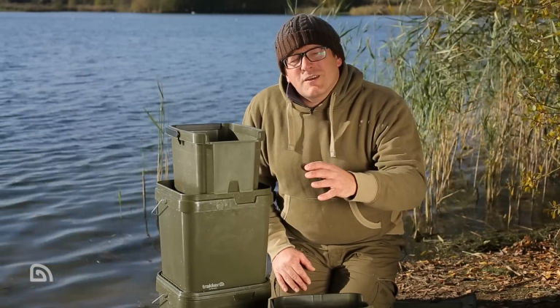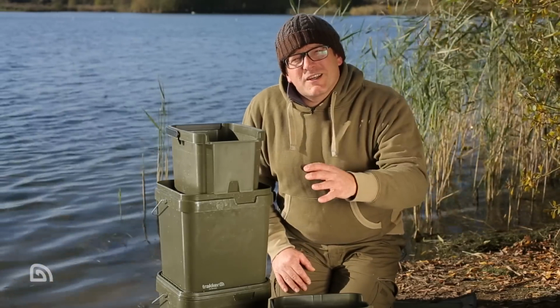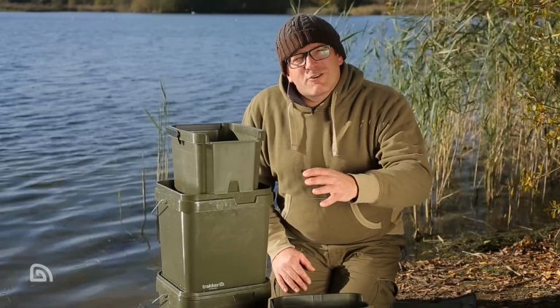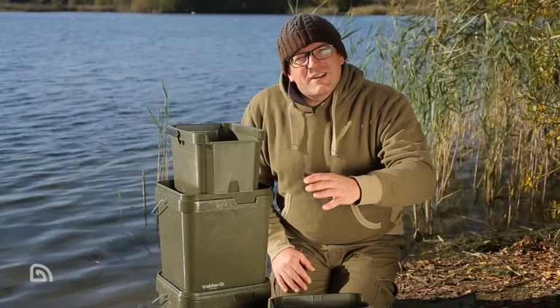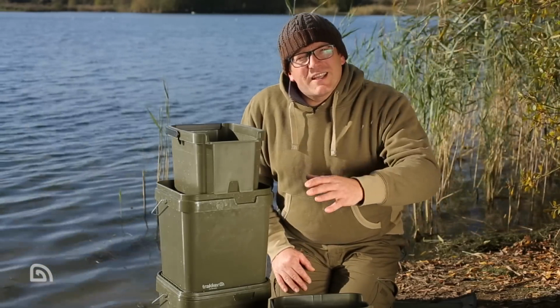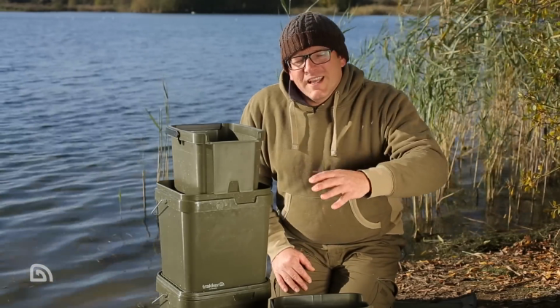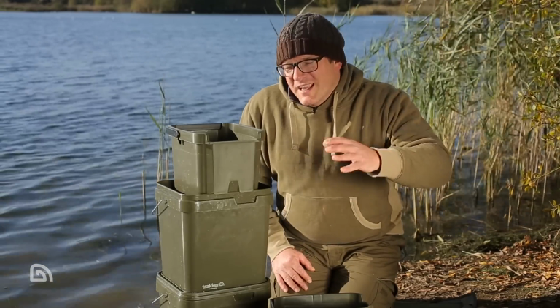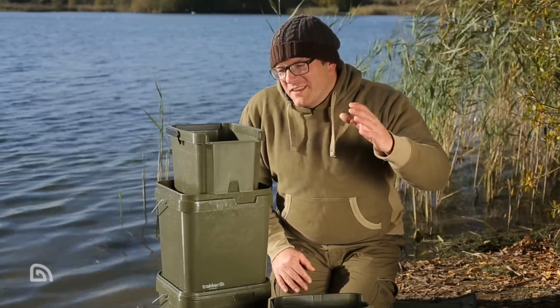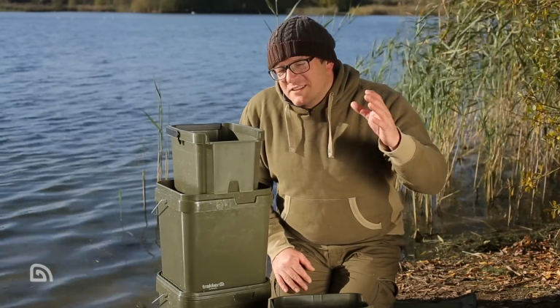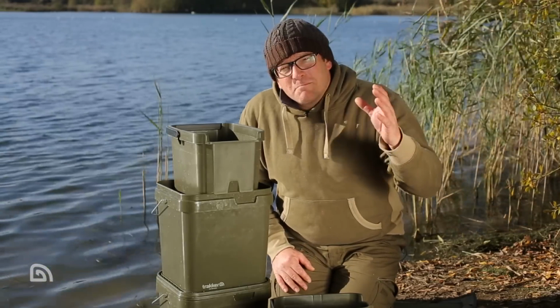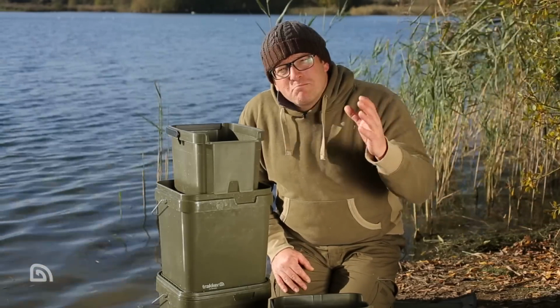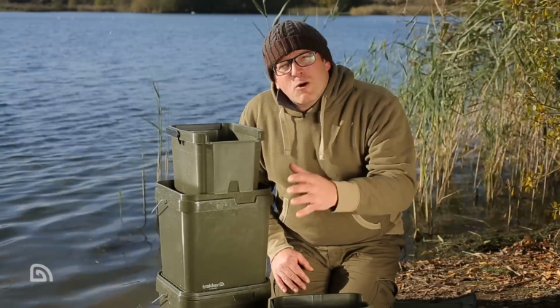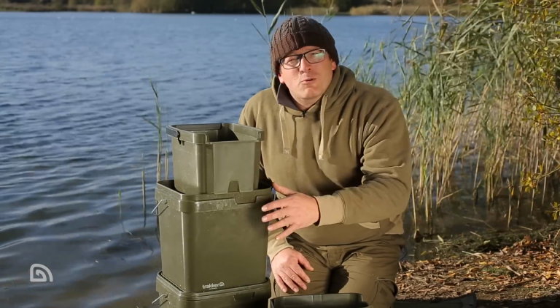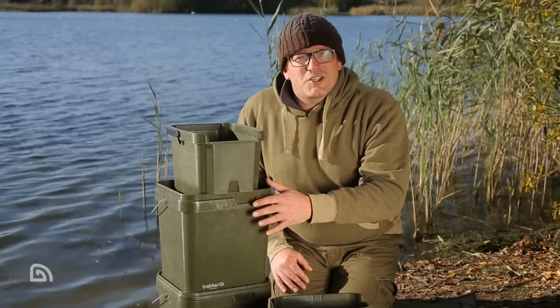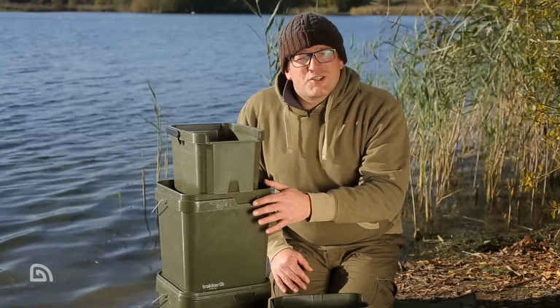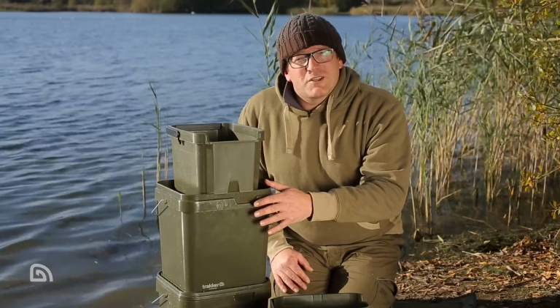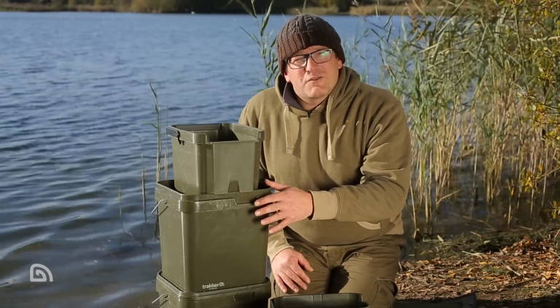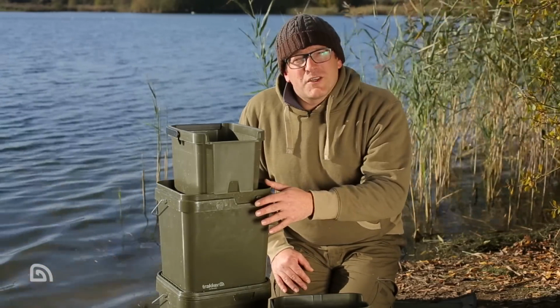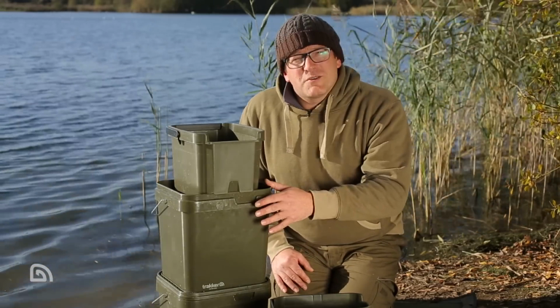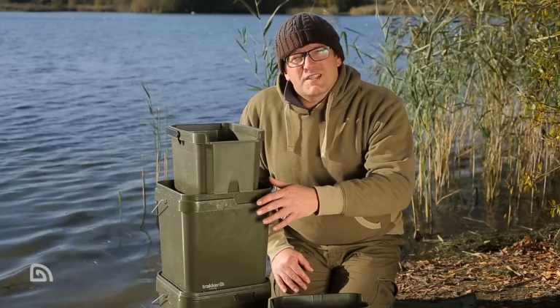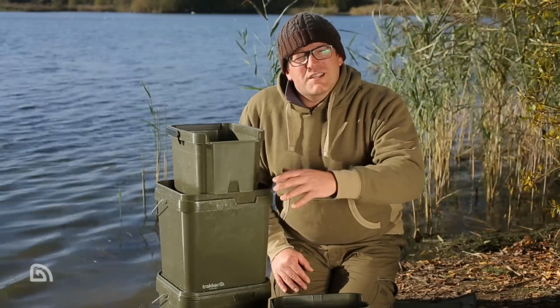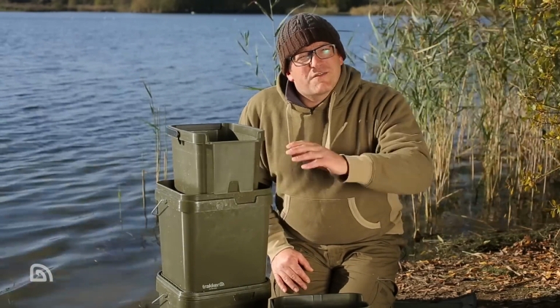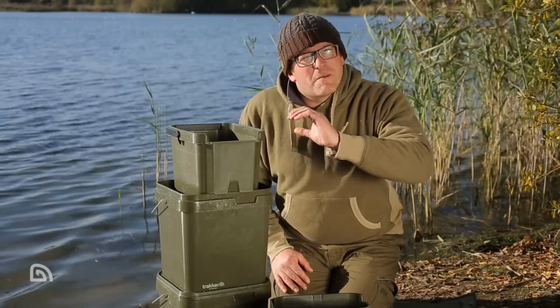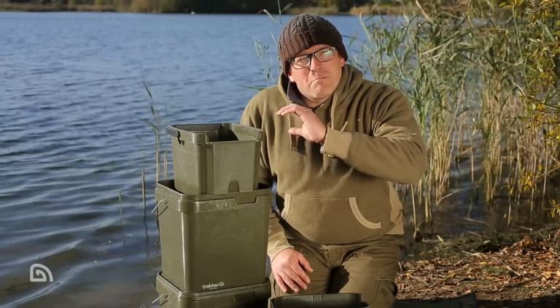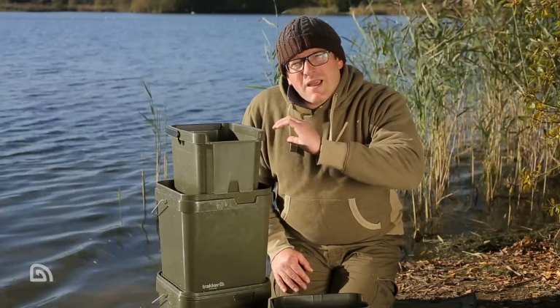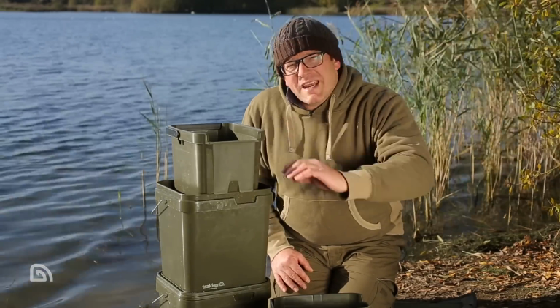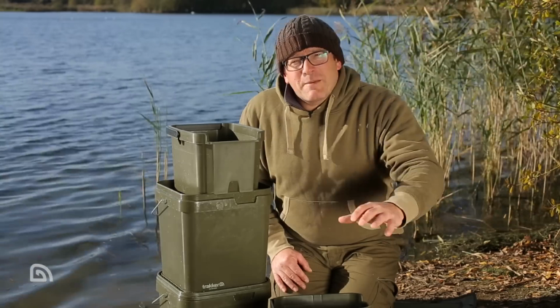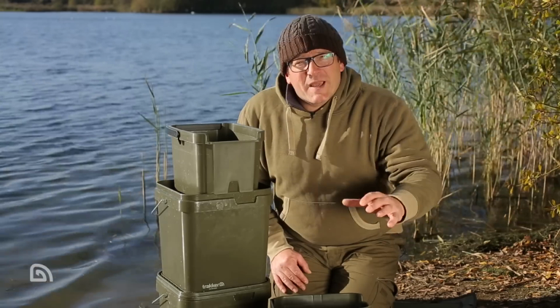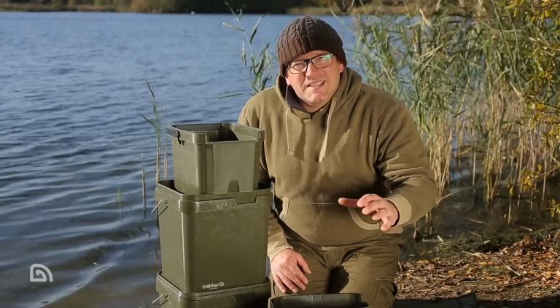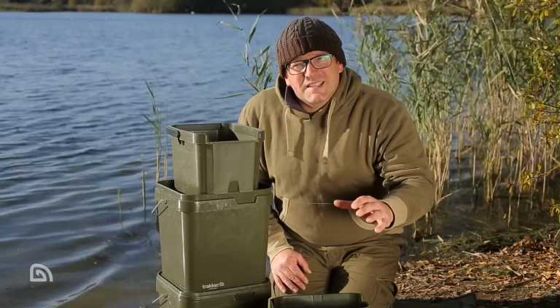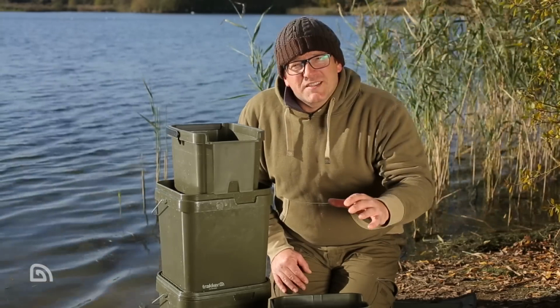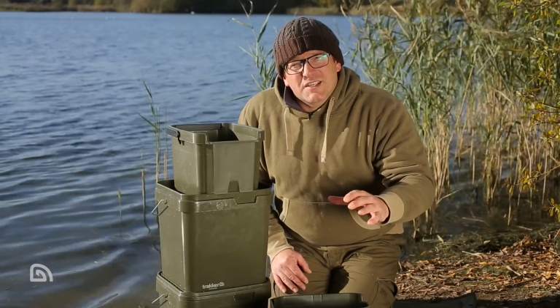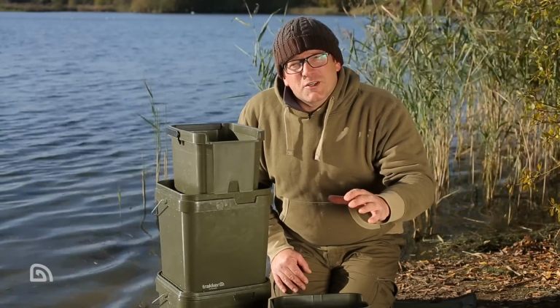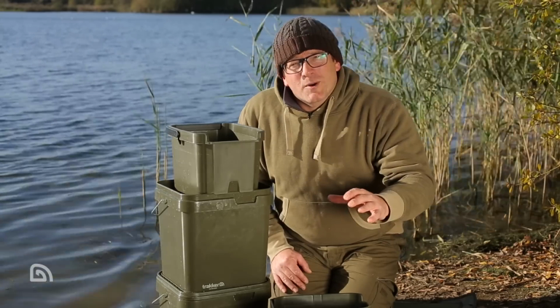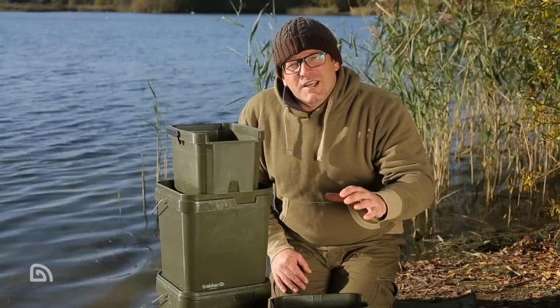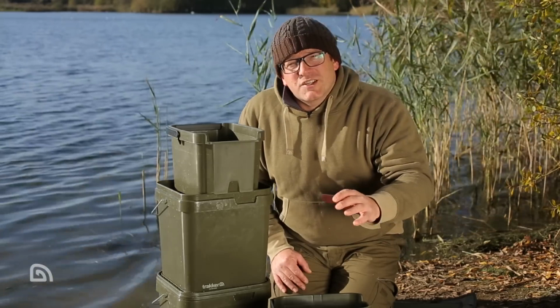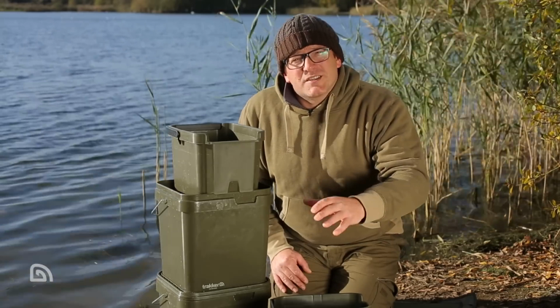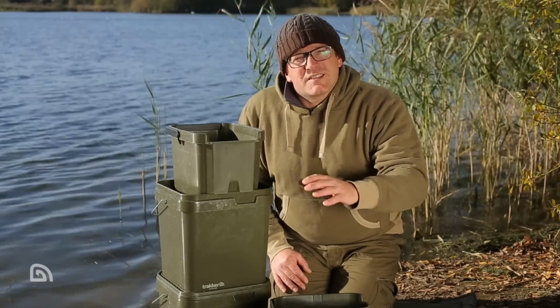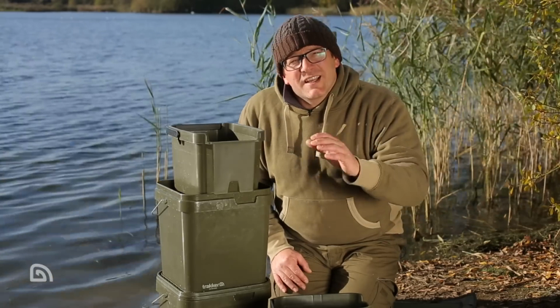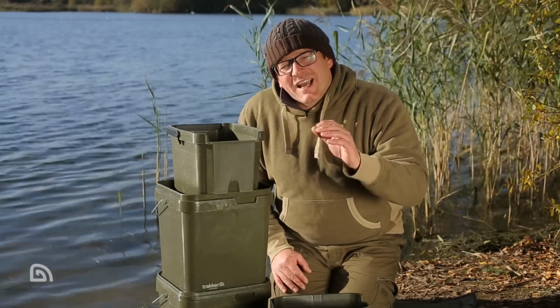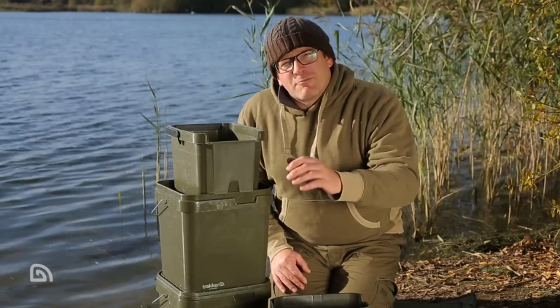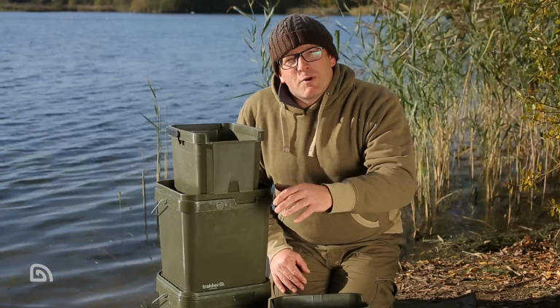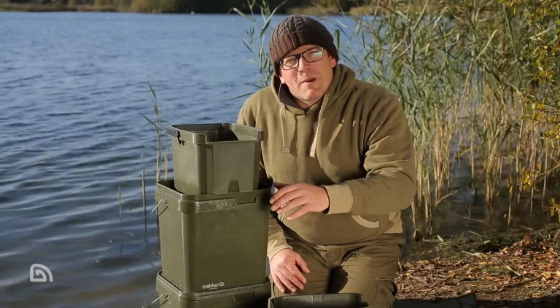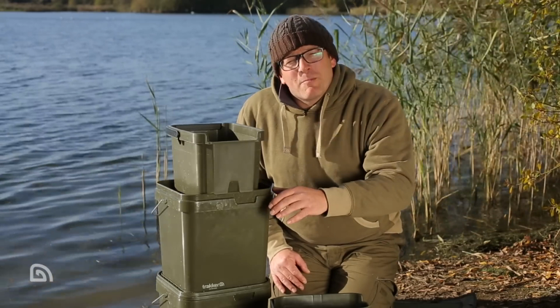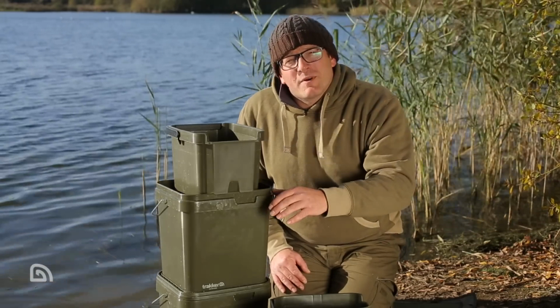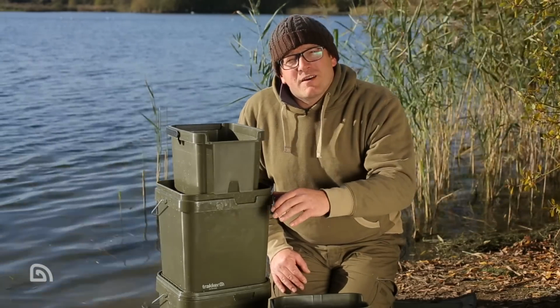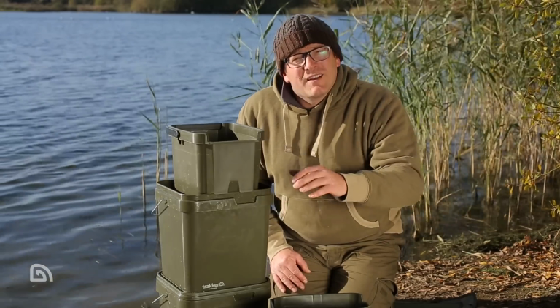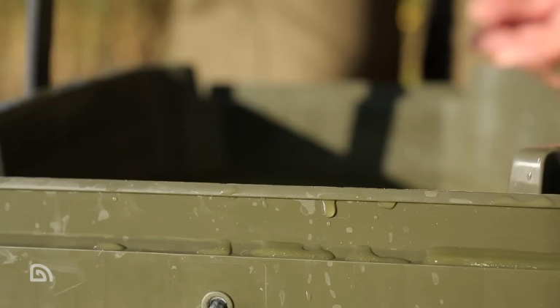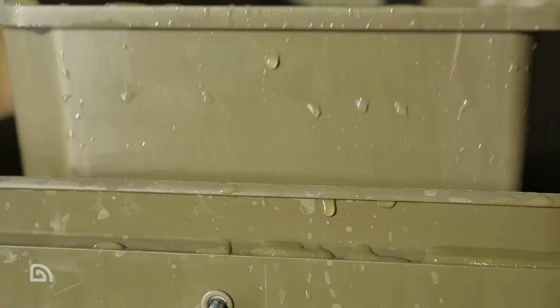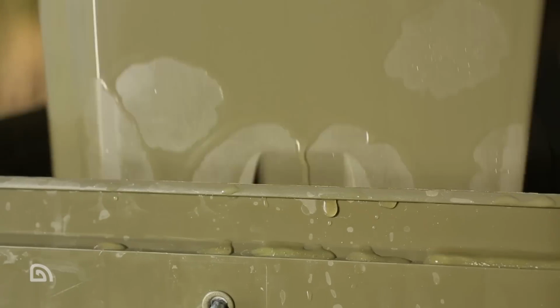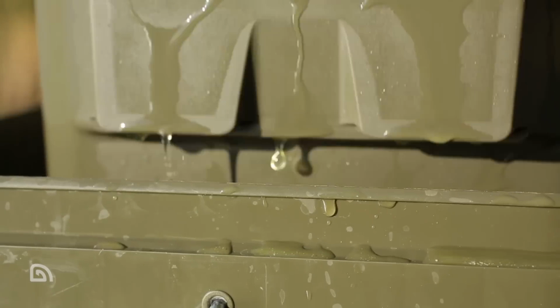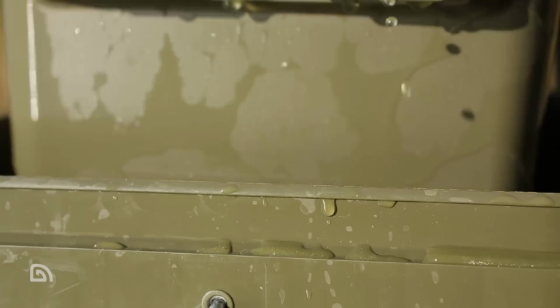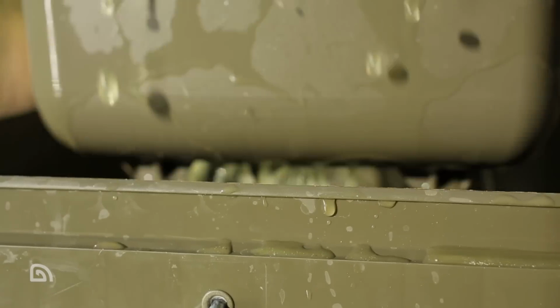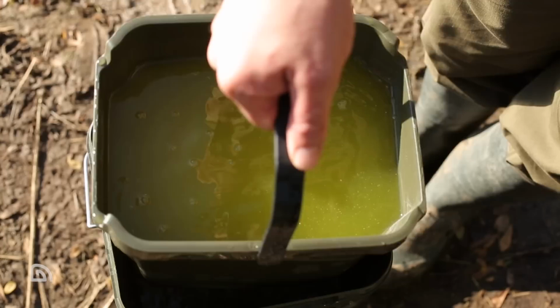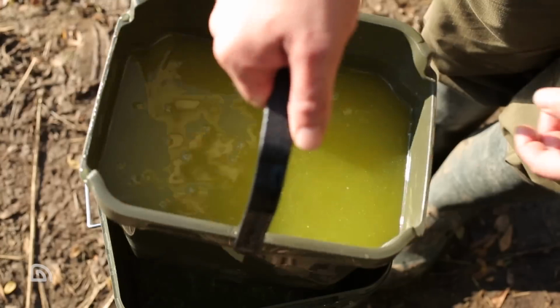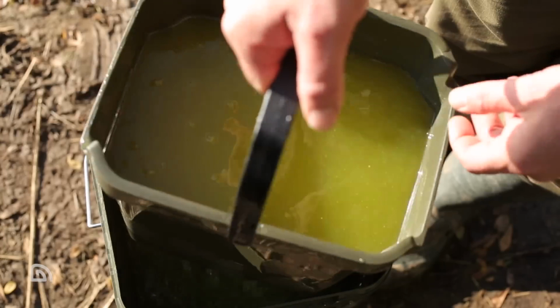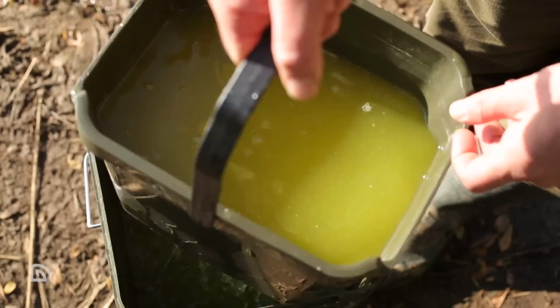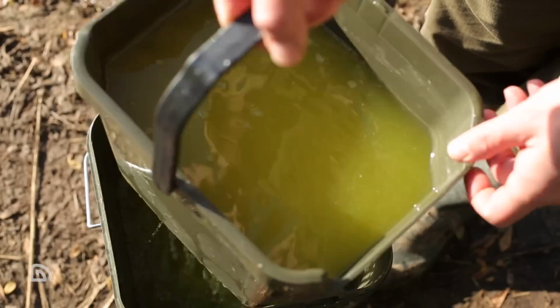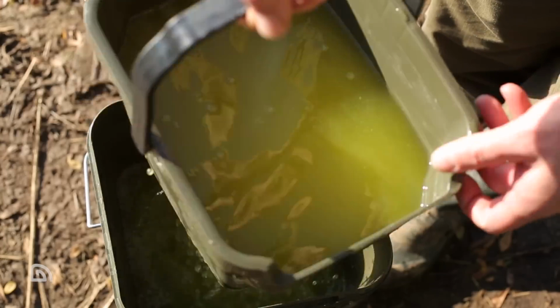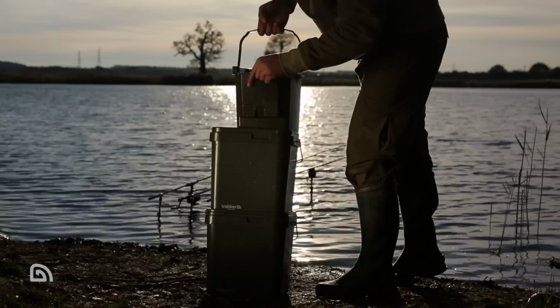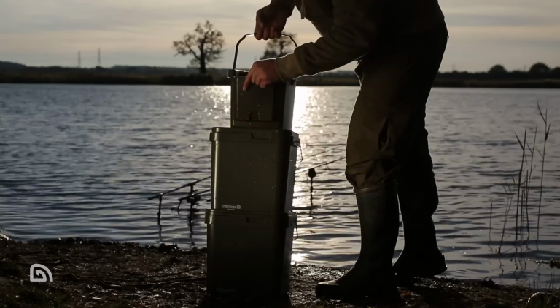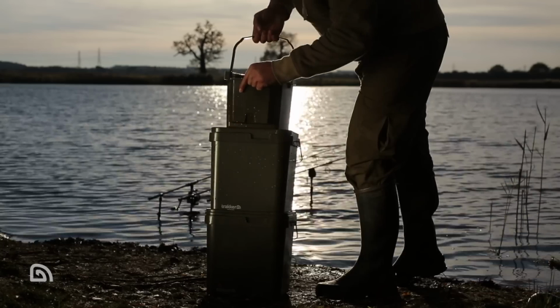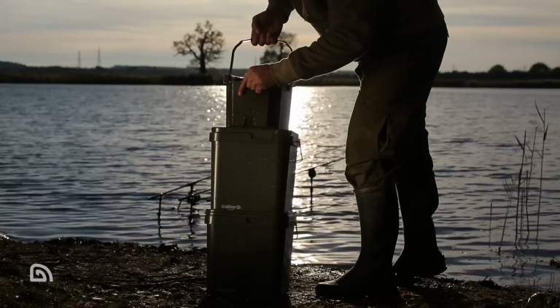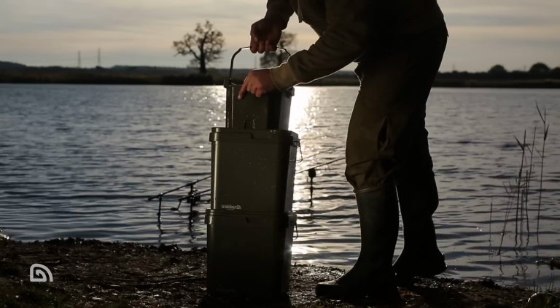So there you have it — that's the Pure Flow bait filter system in 17 litre. There's a multitude of uses for many baiting situations, and remember: lift, twist and stack.